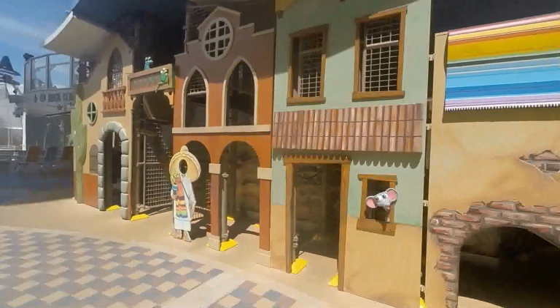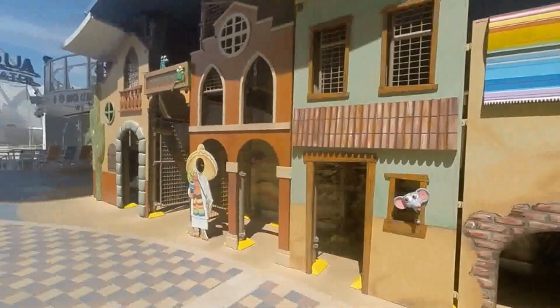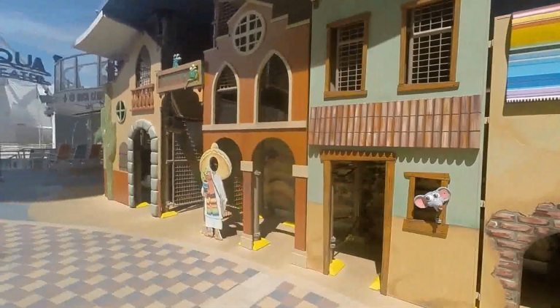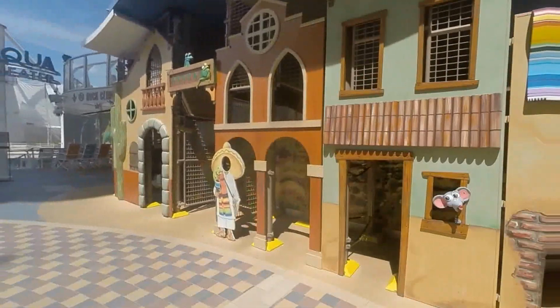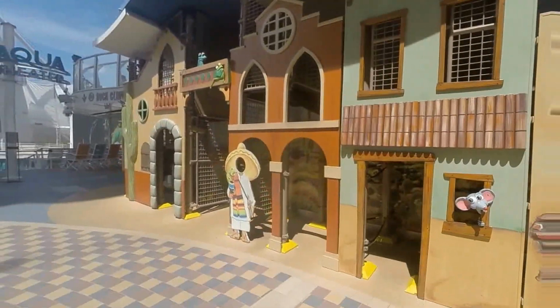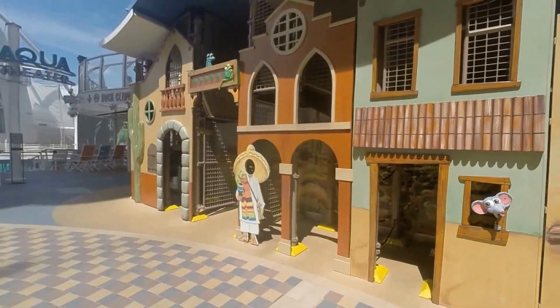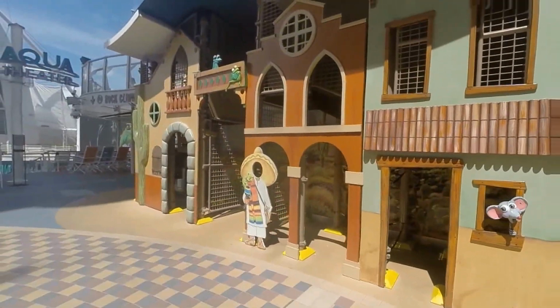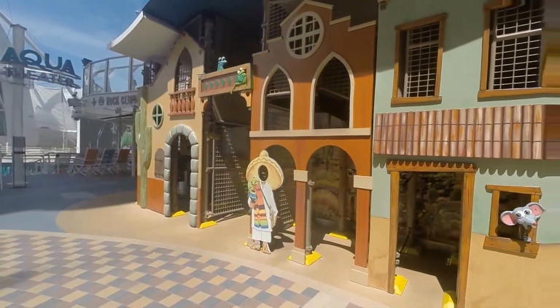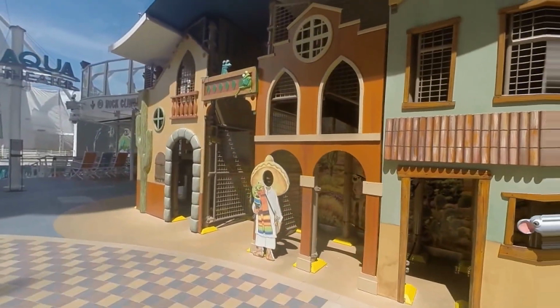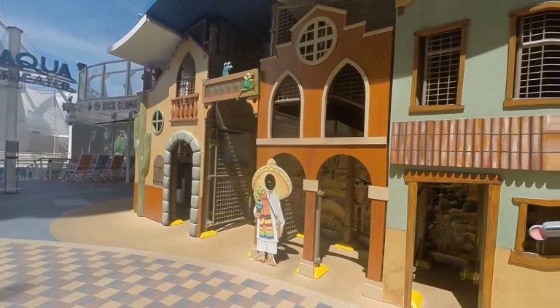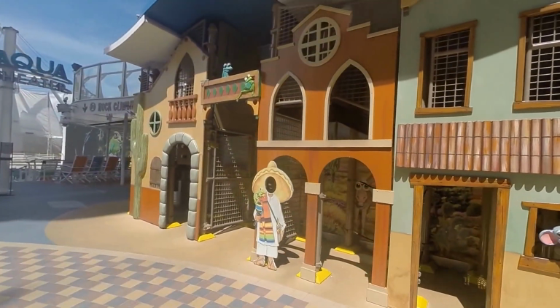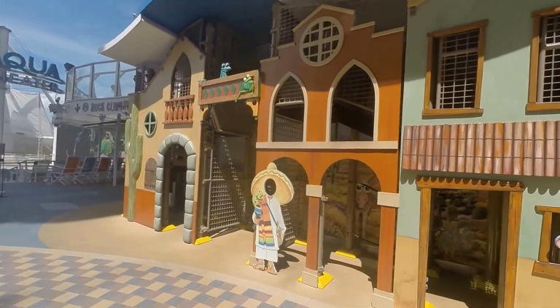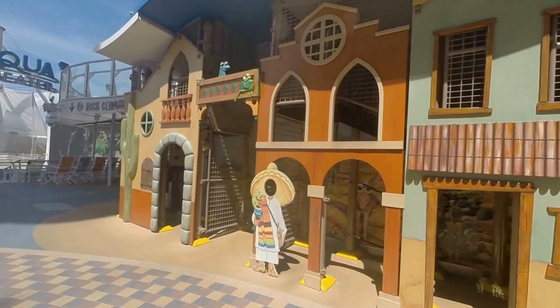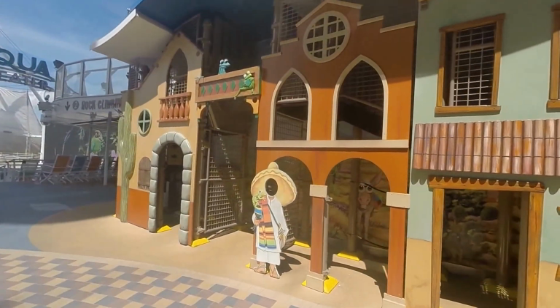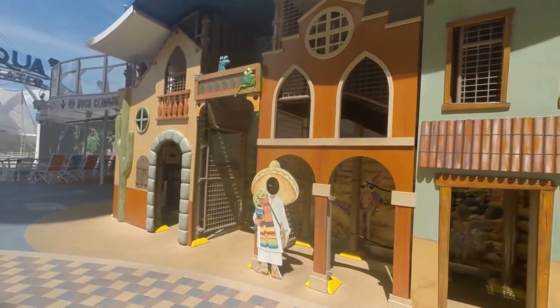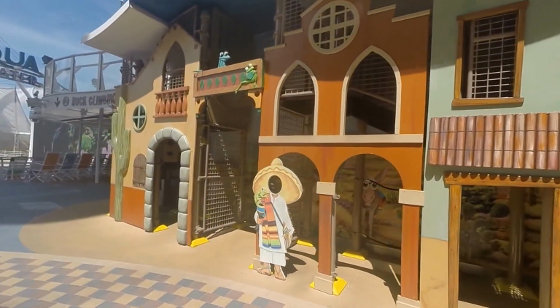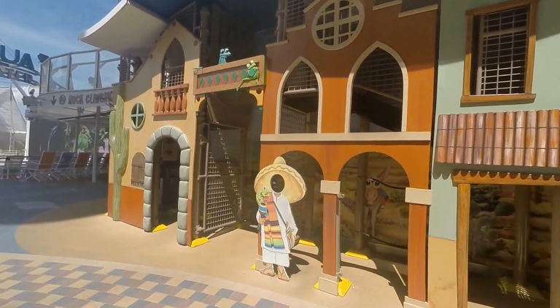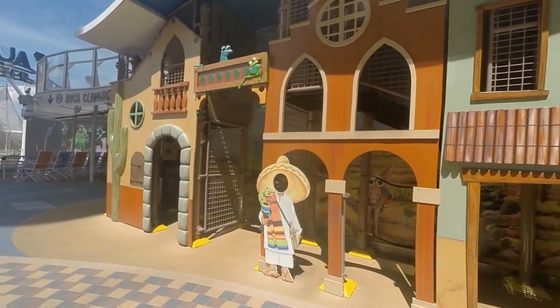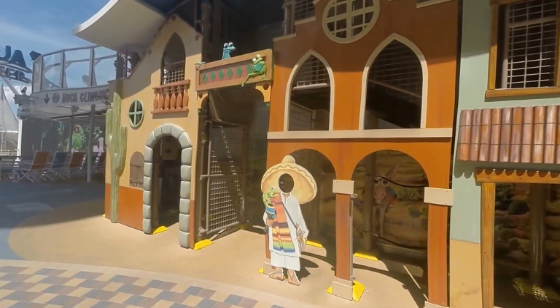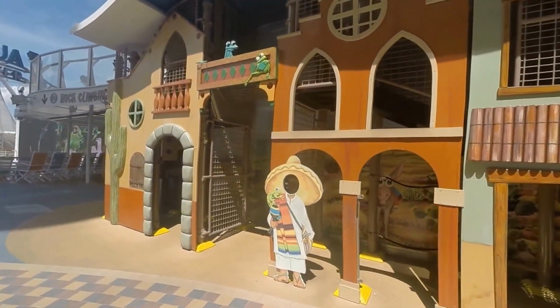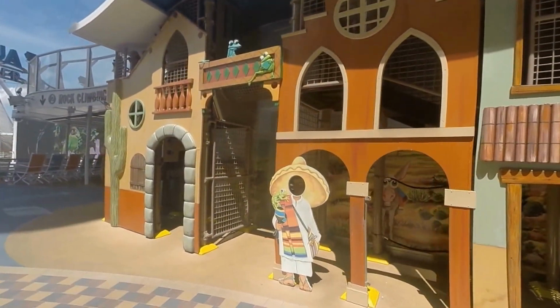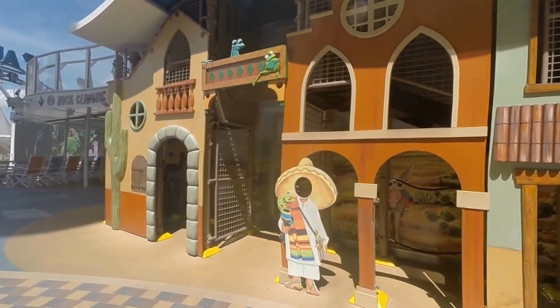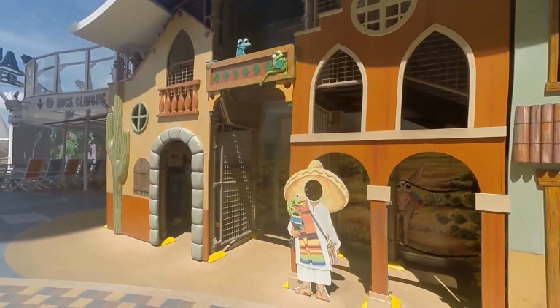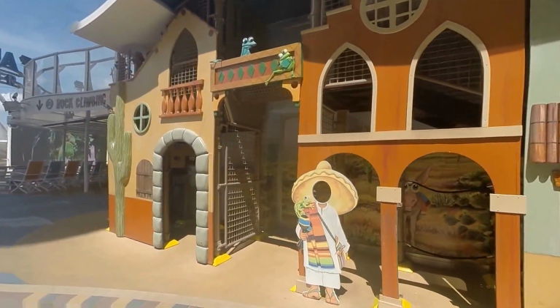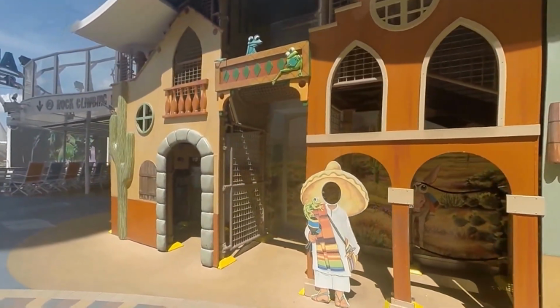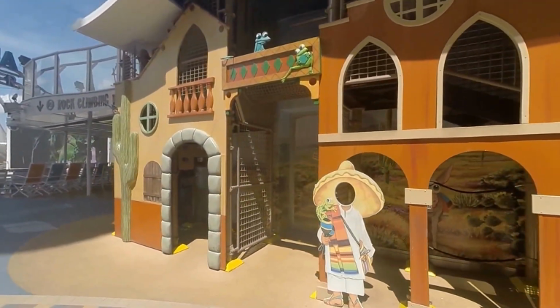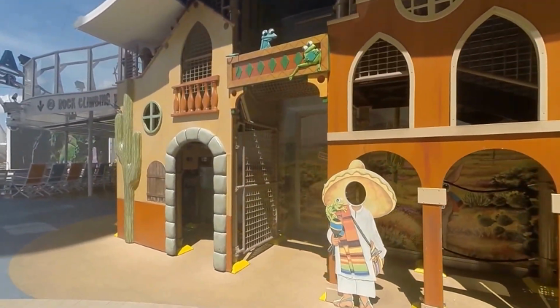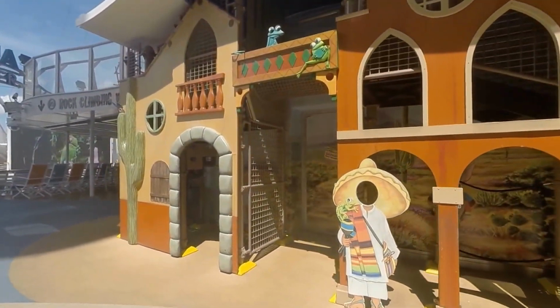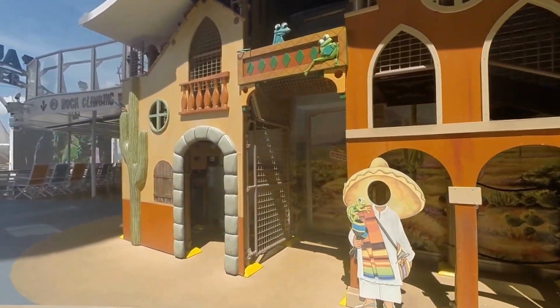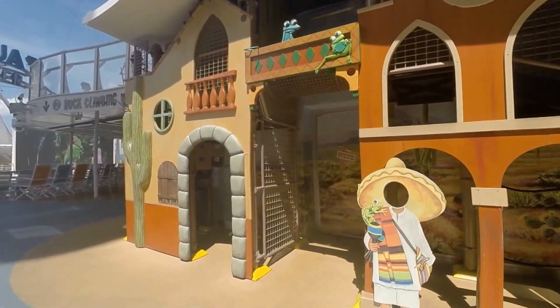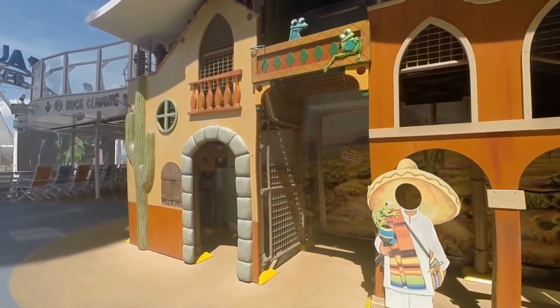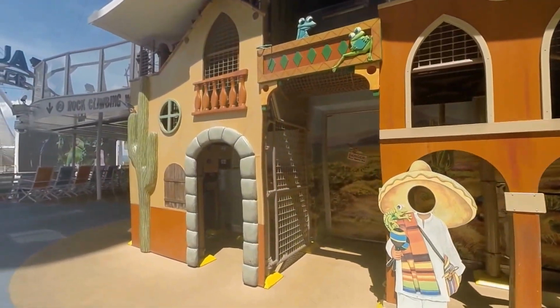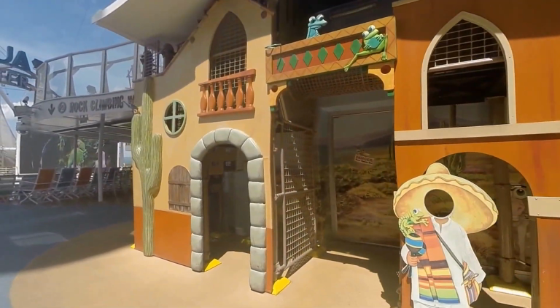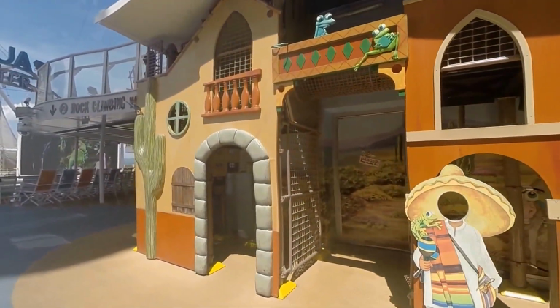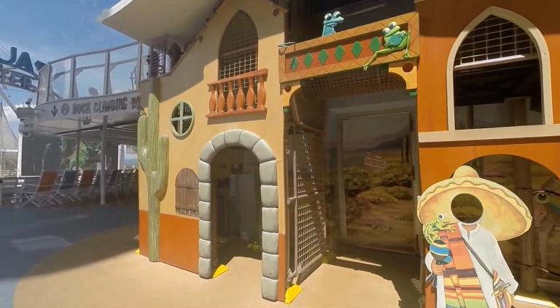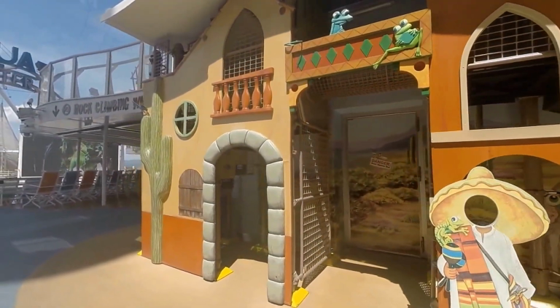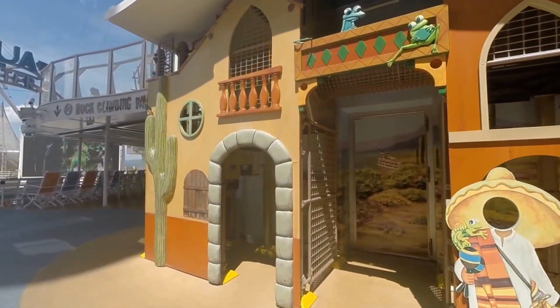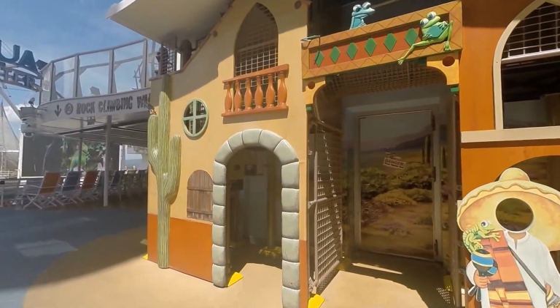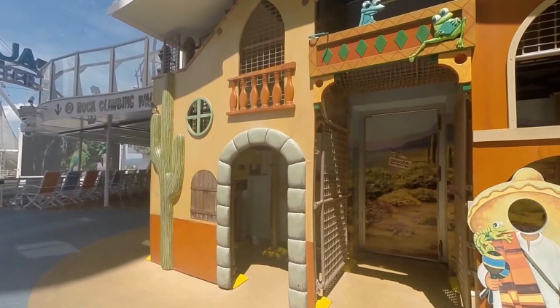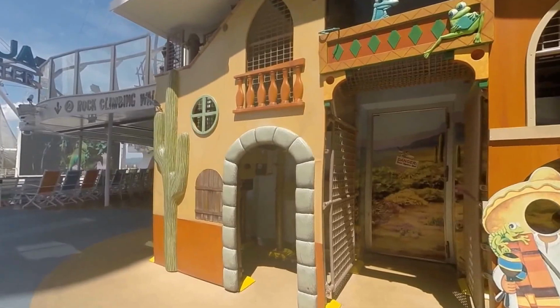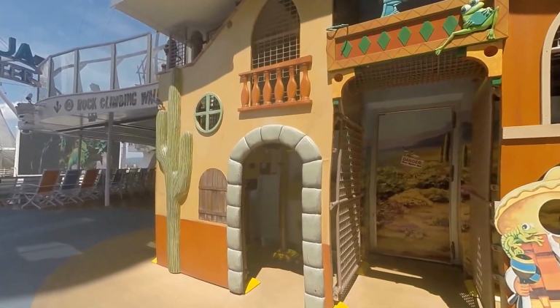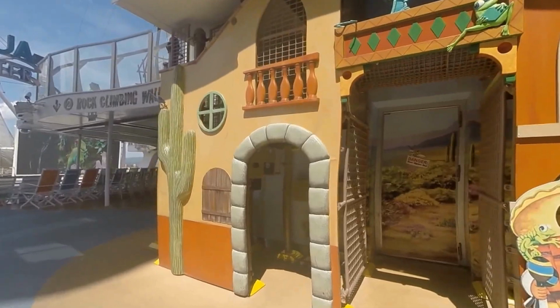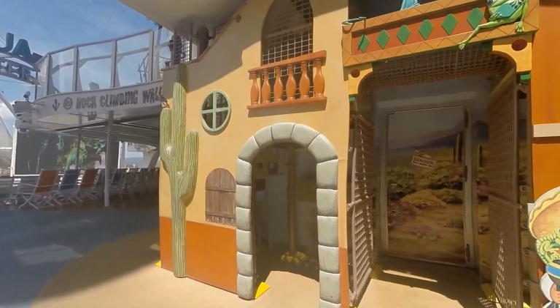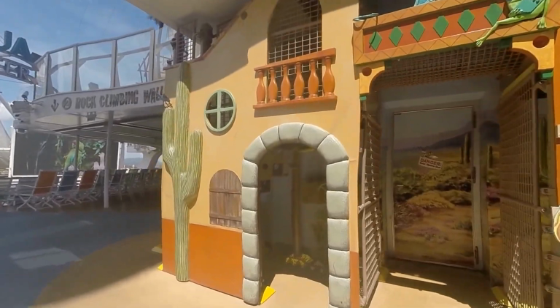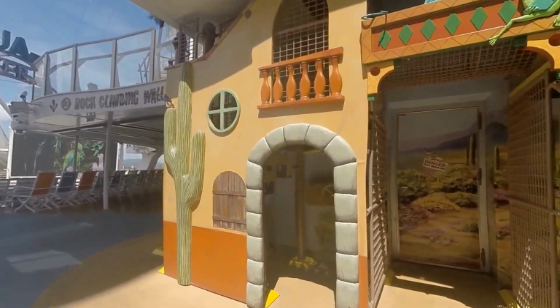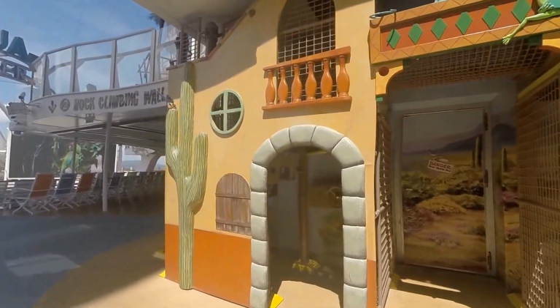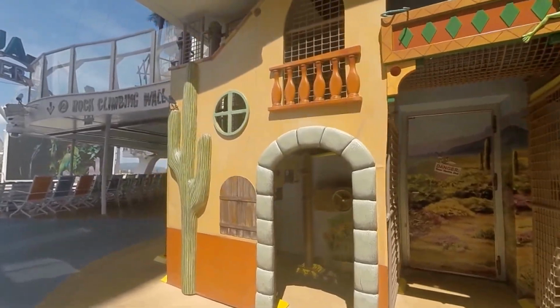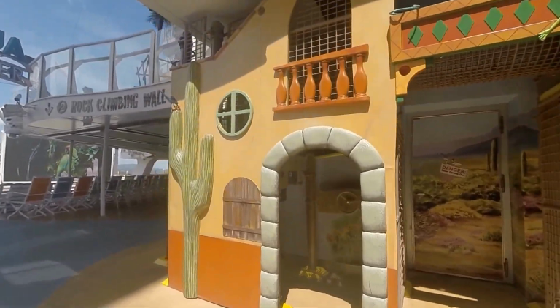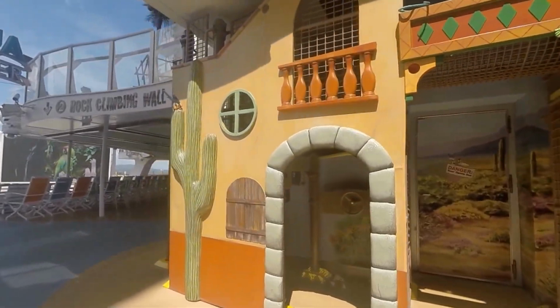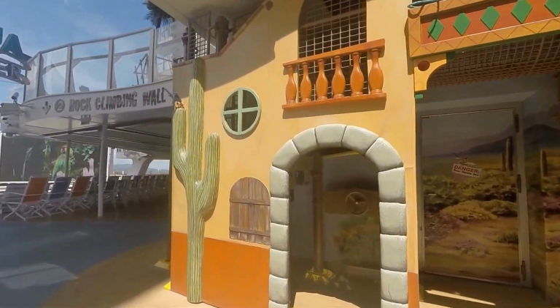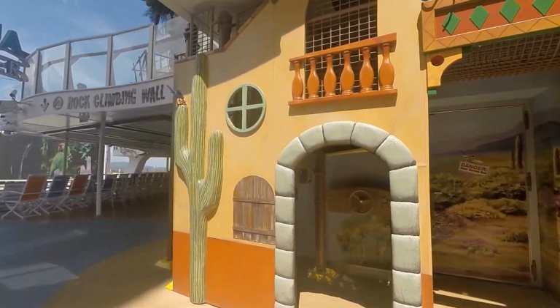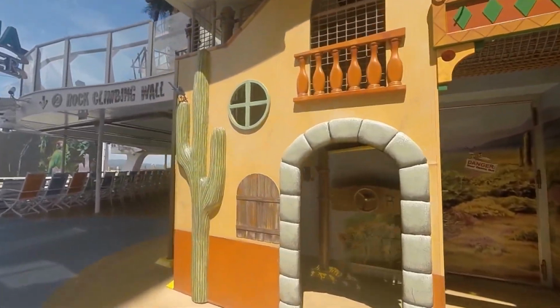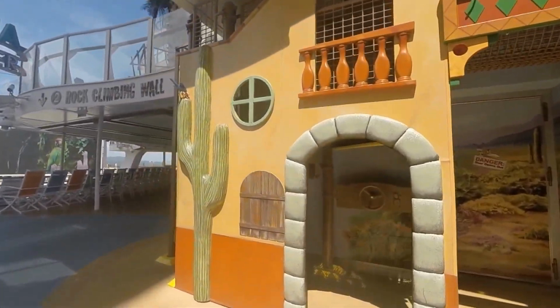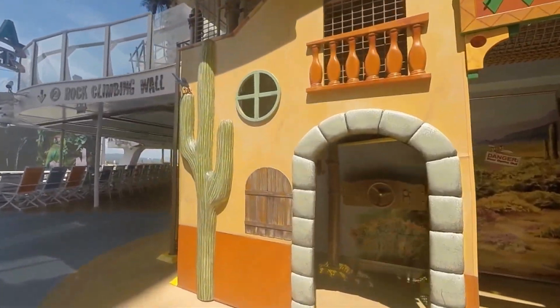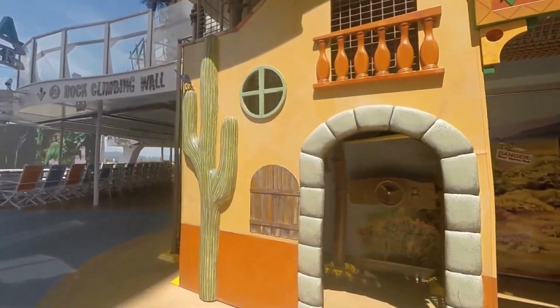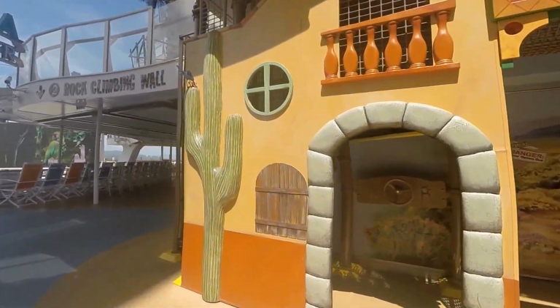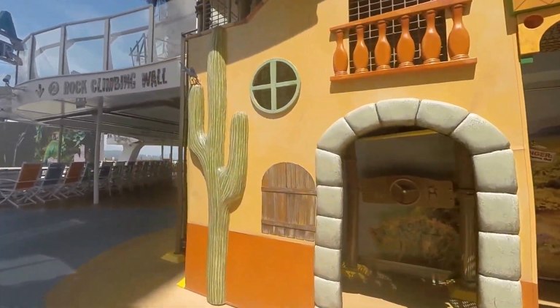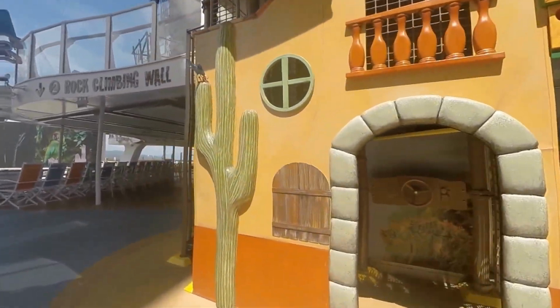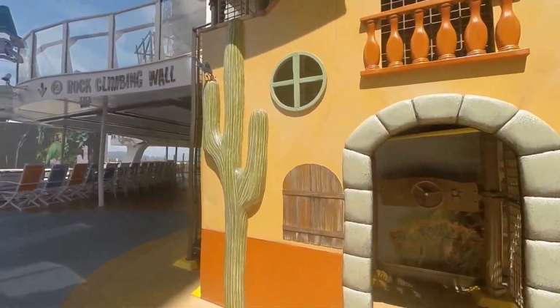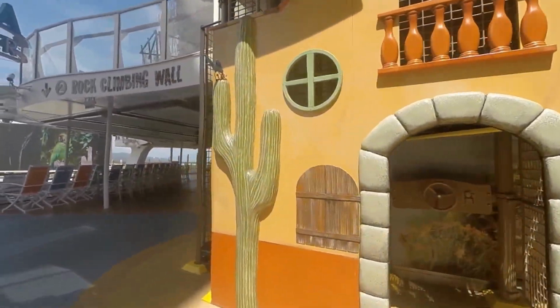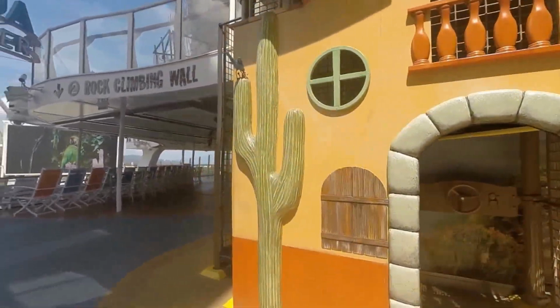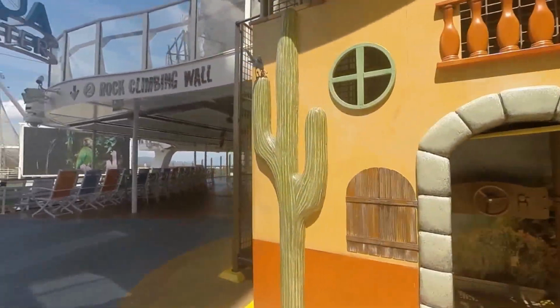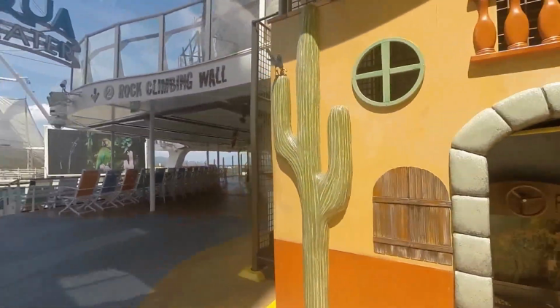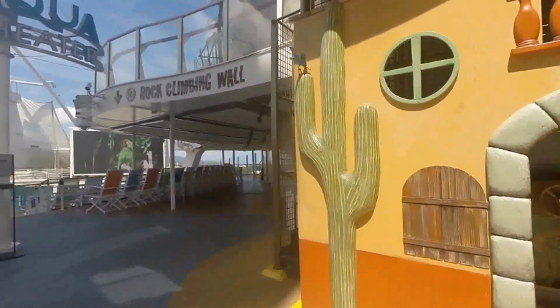Little kids' playground. Lots of things to do on this boat for kids — I was really surprised.